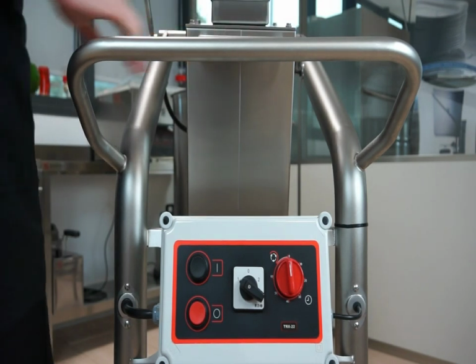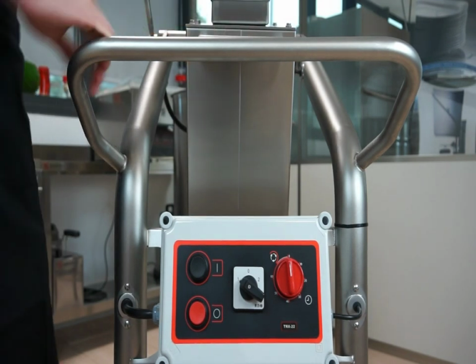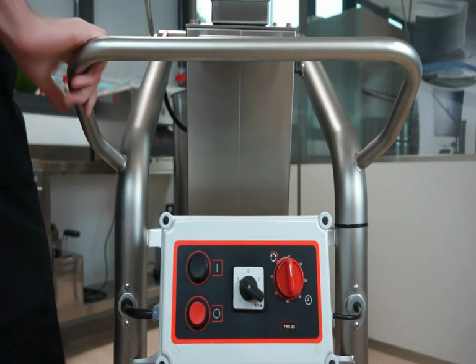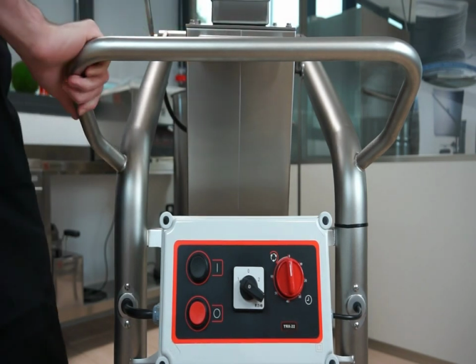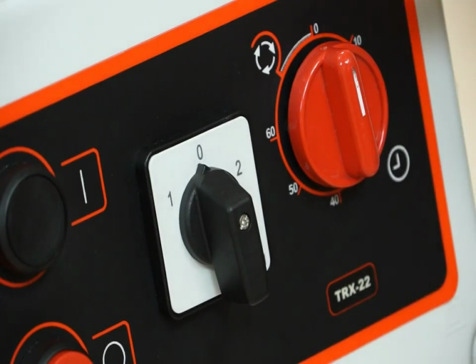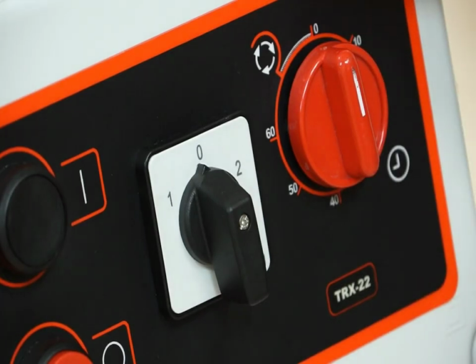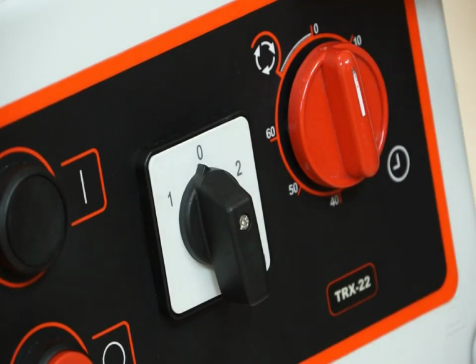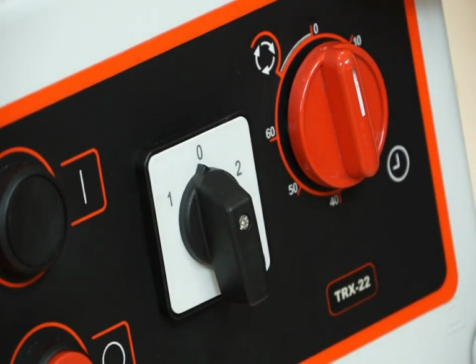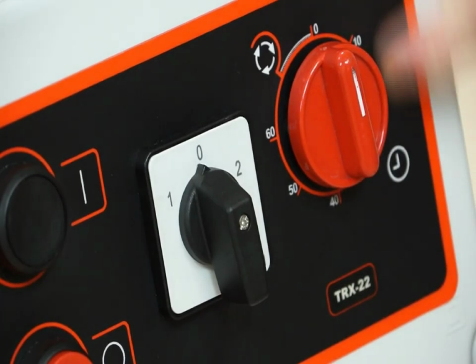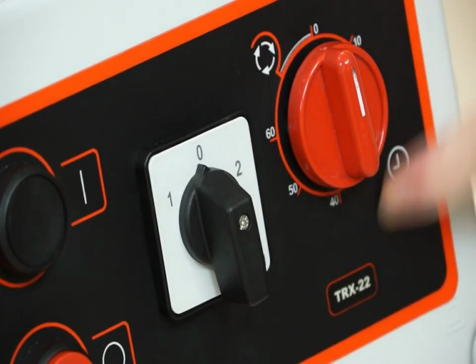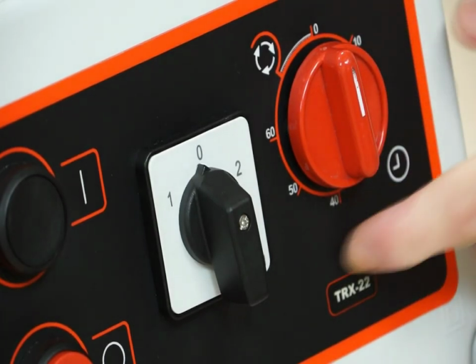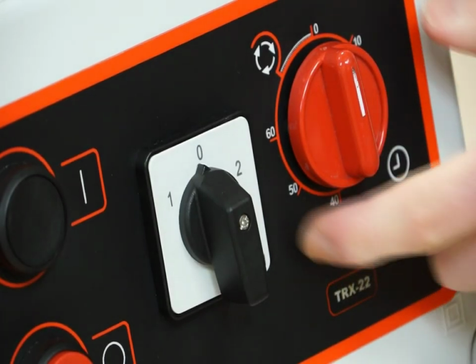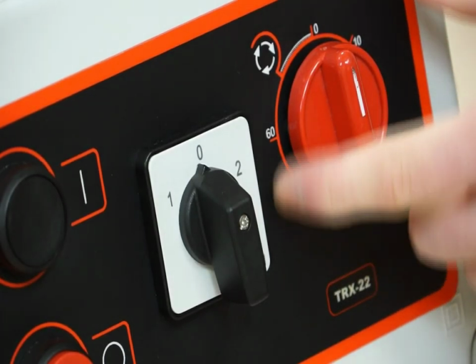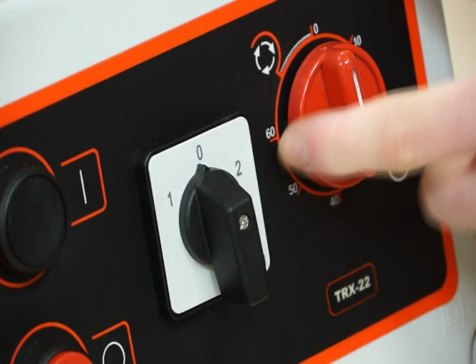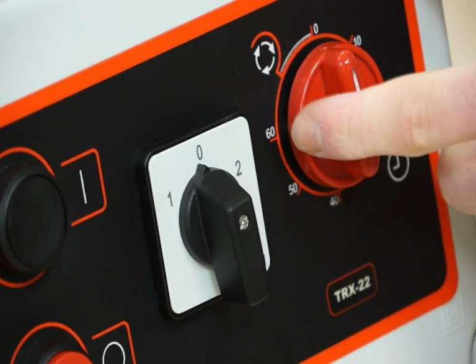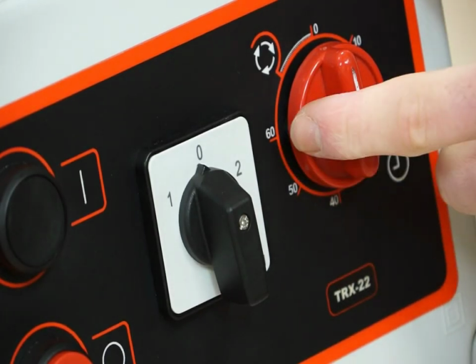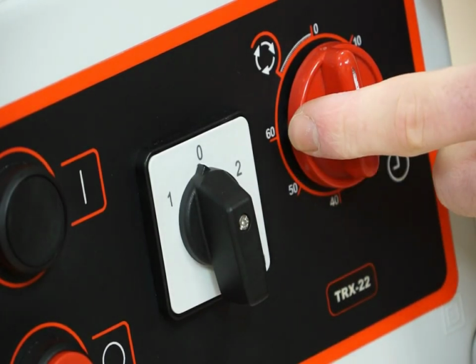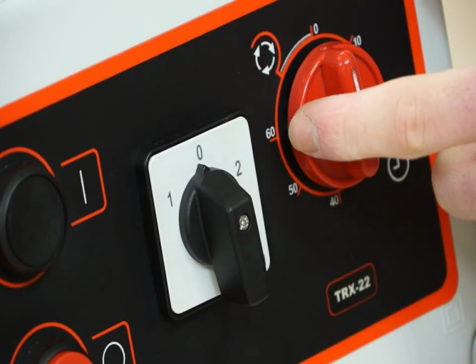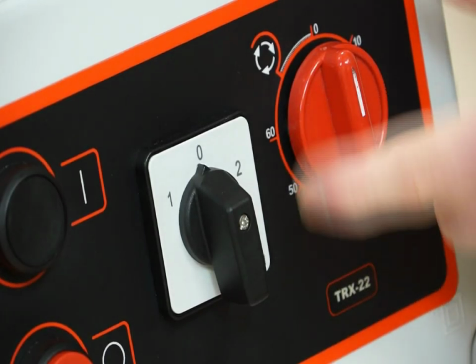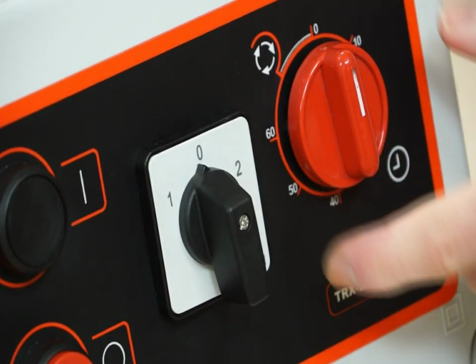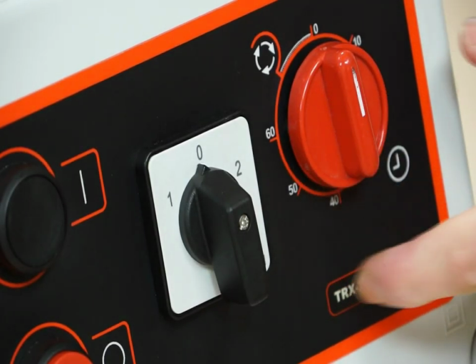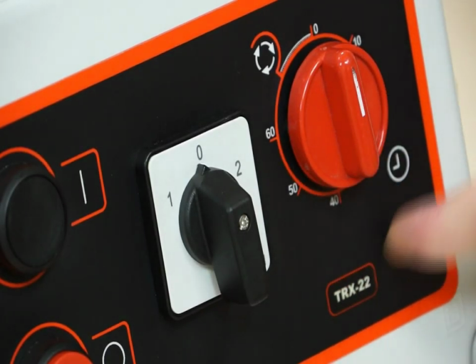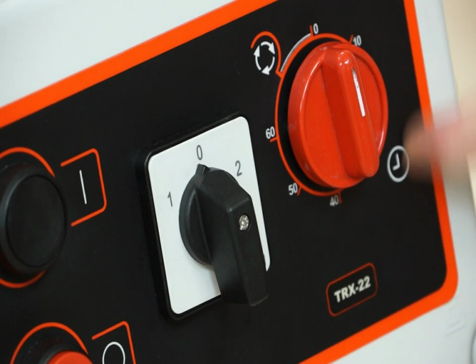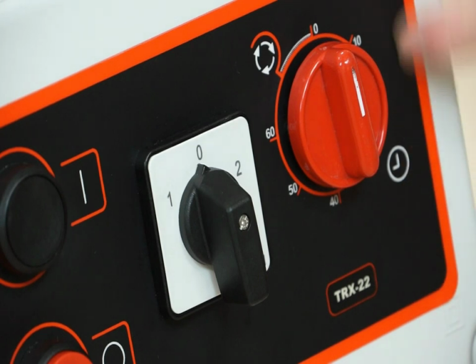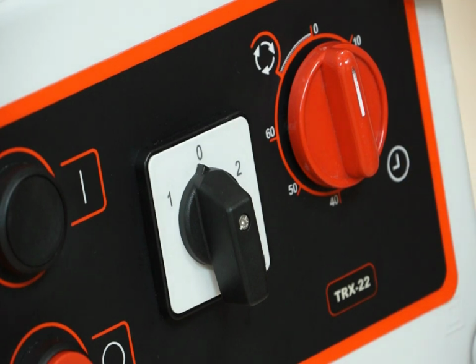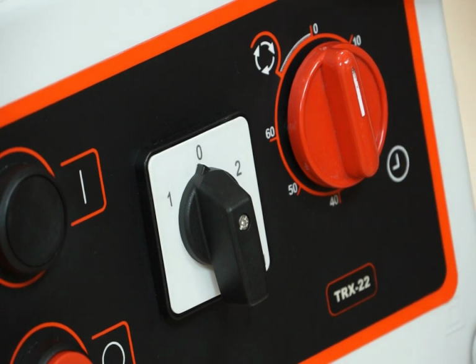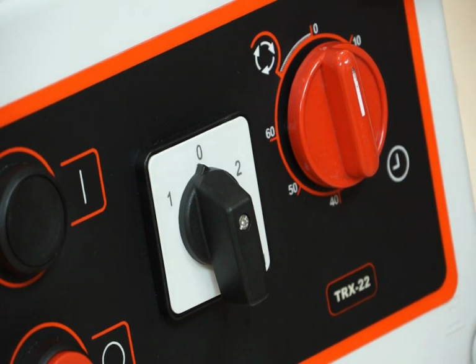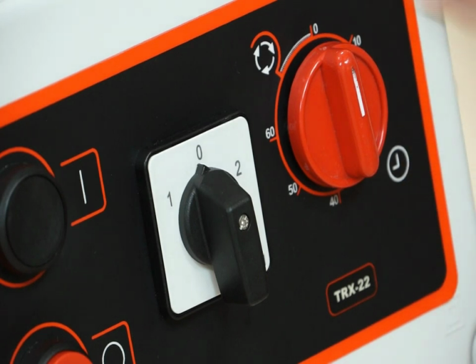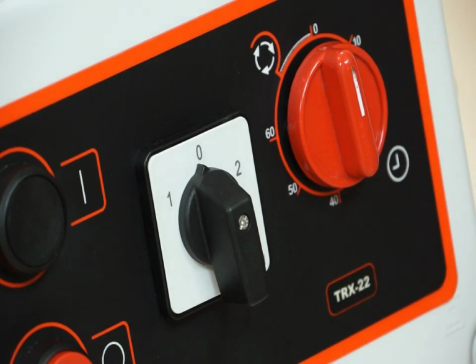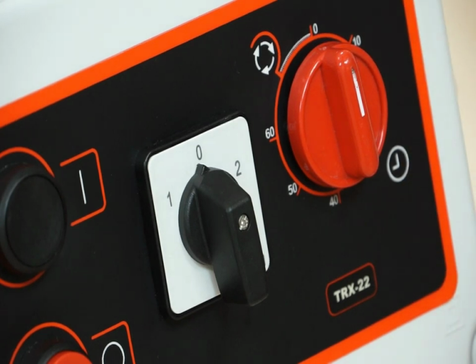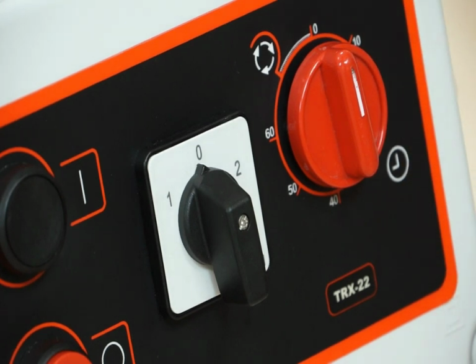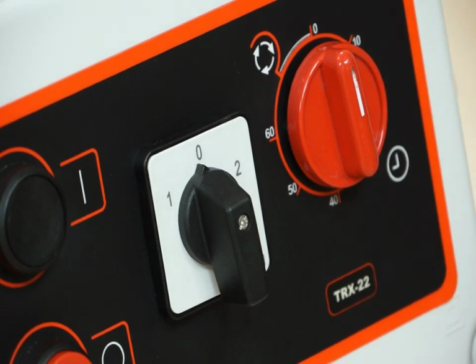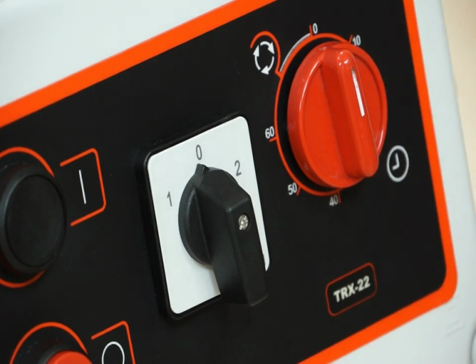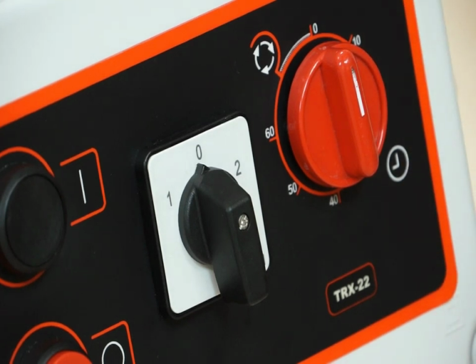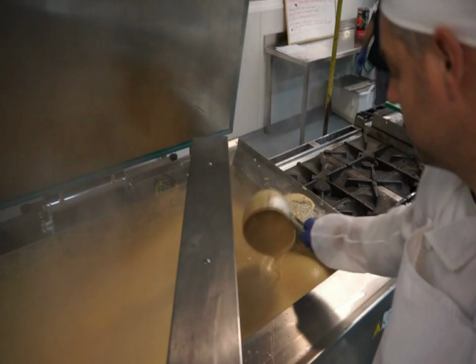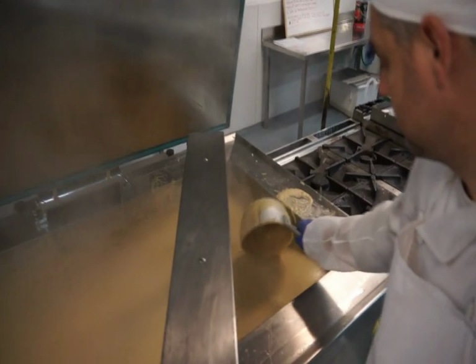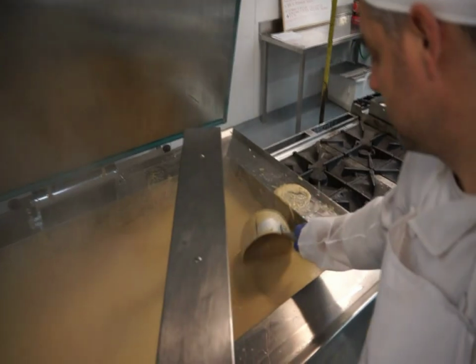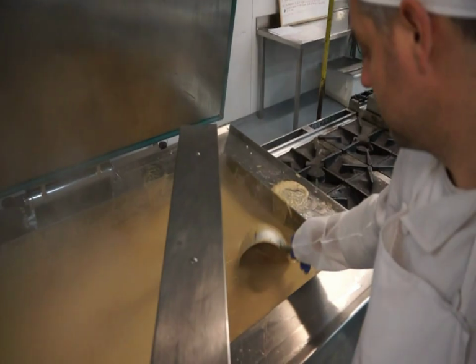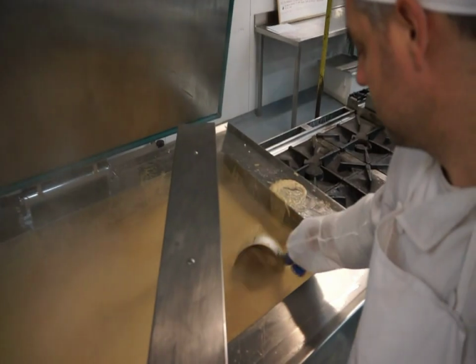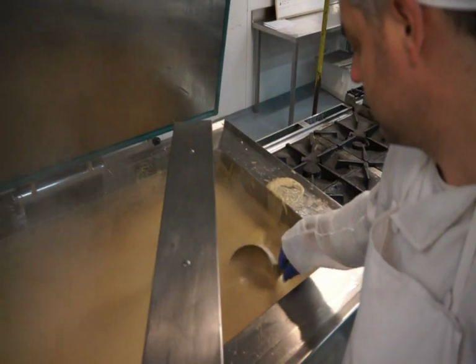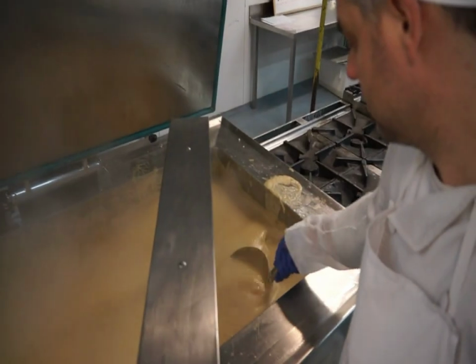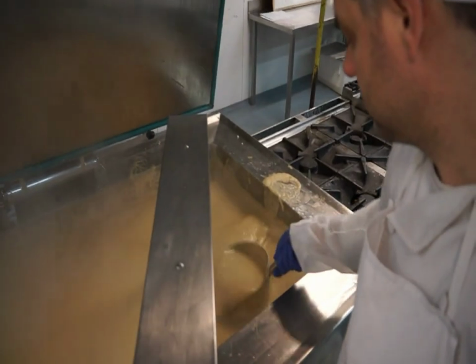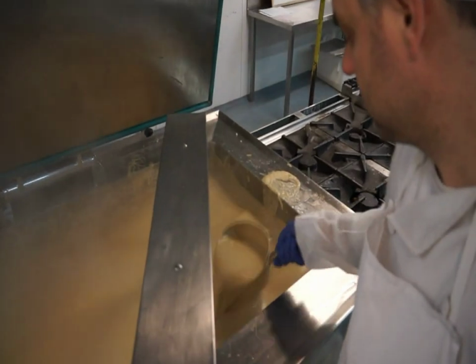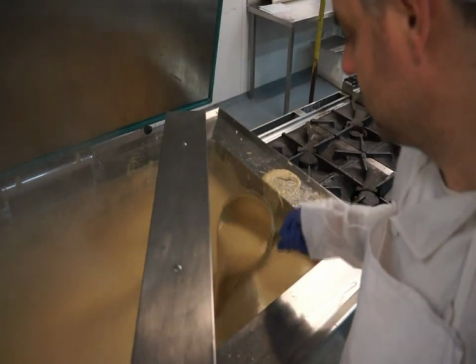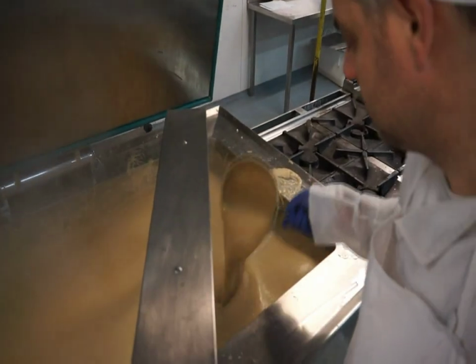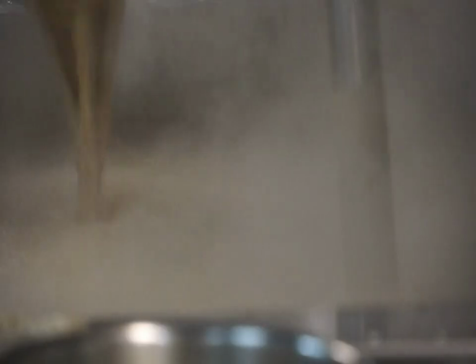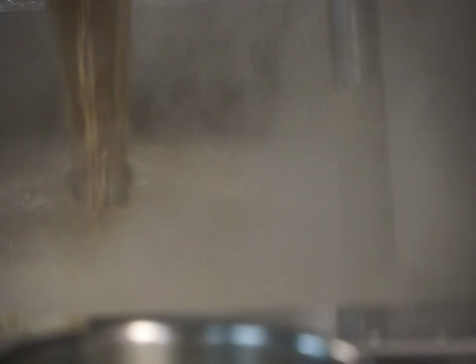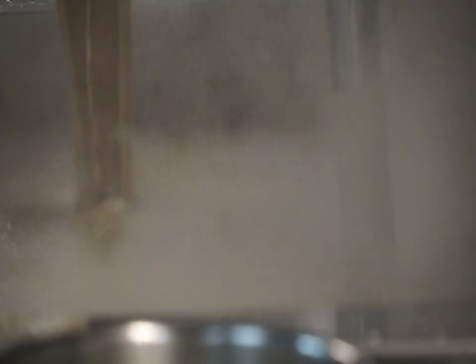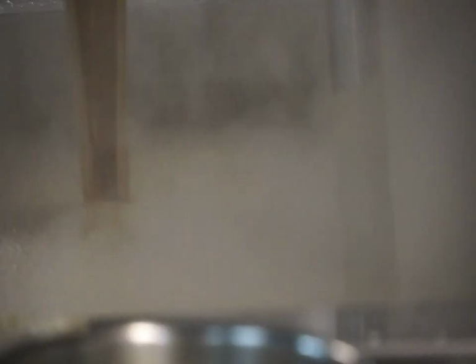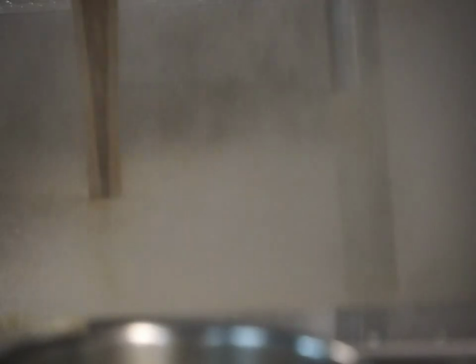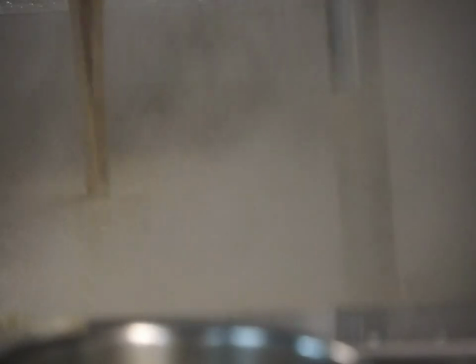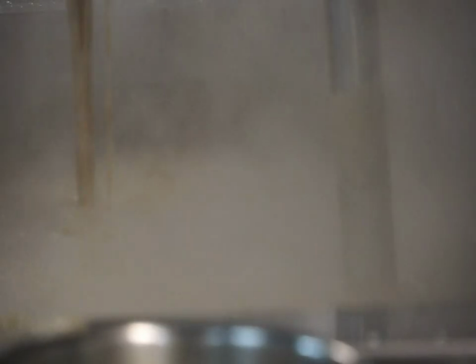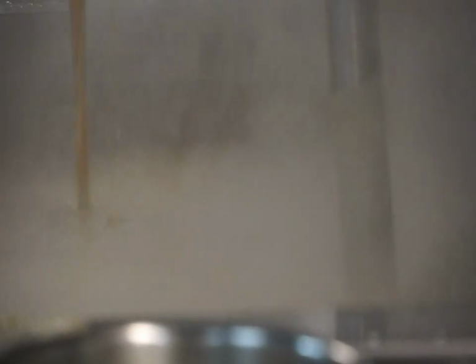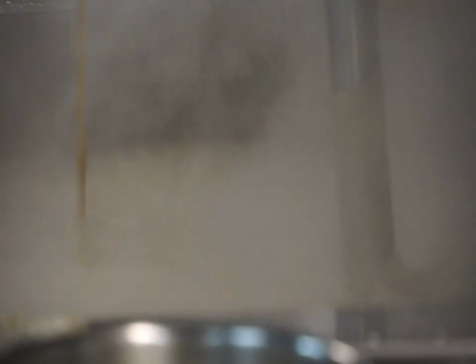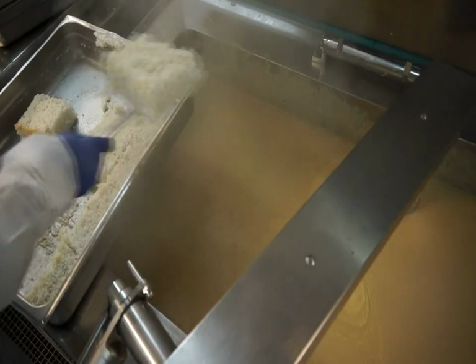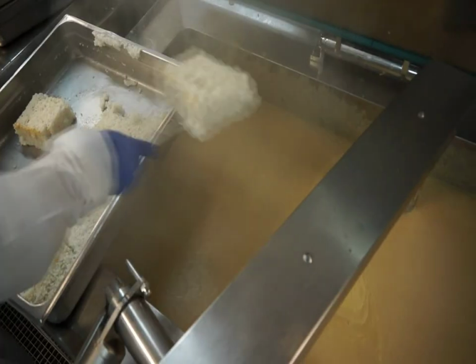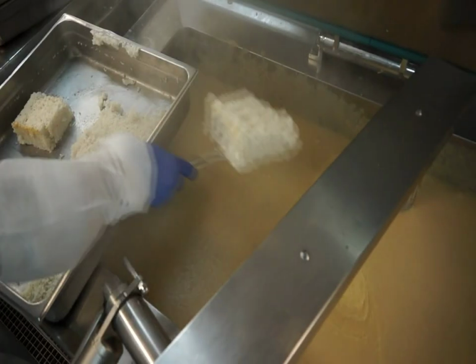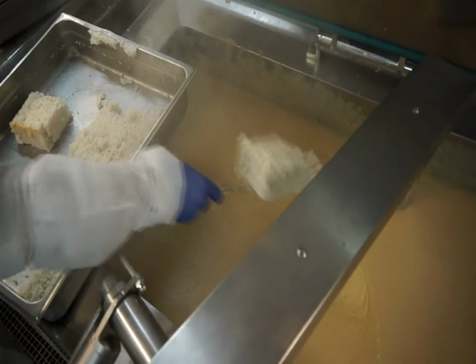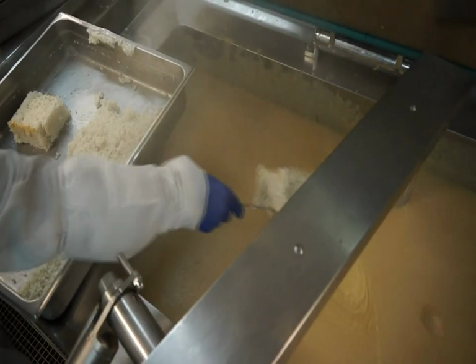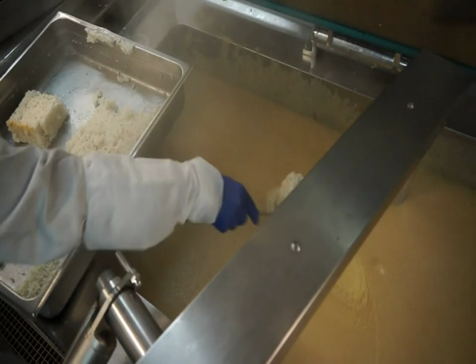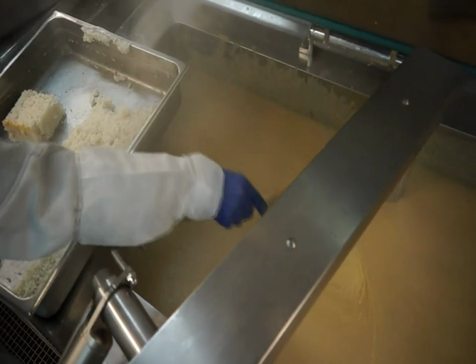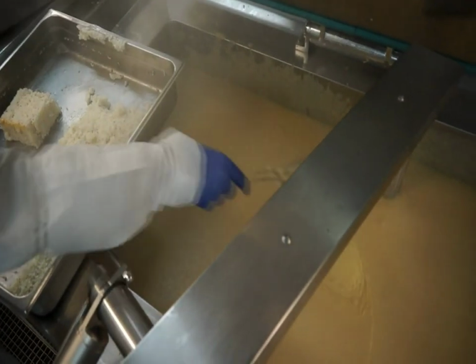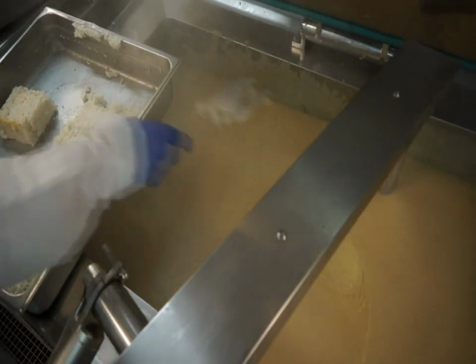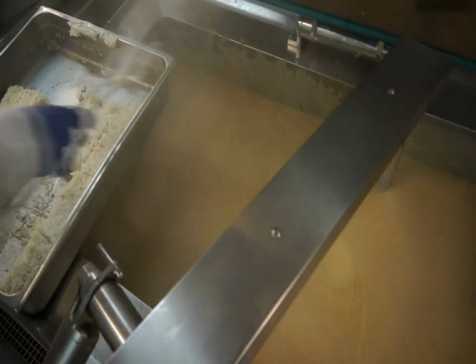The liquidizer contains a built-in timer. Thus, you can leave the machine running for up to 60 minutes without need for user involvement.